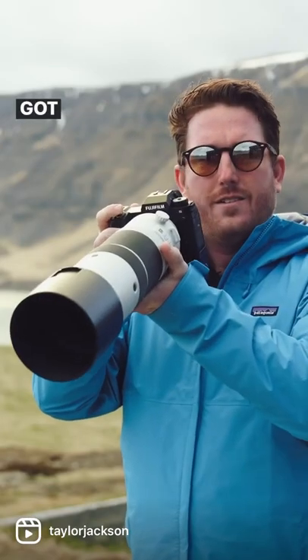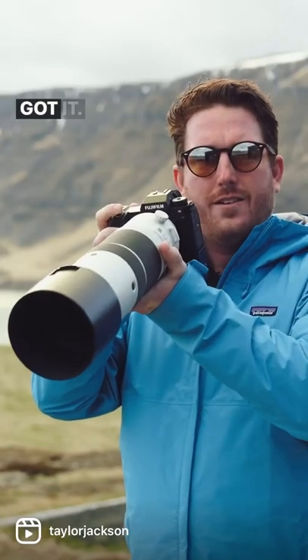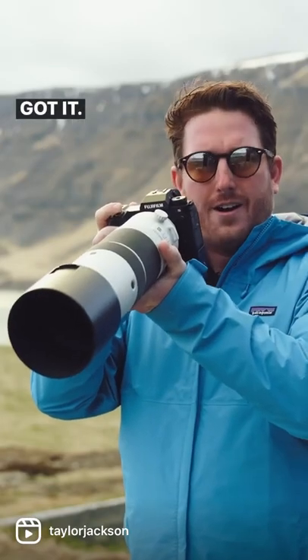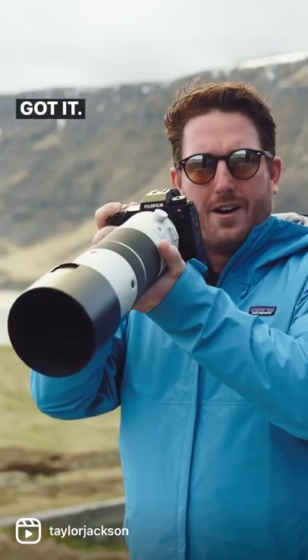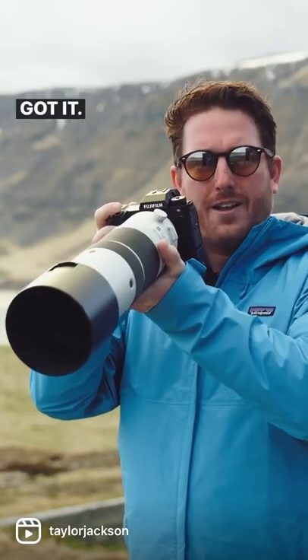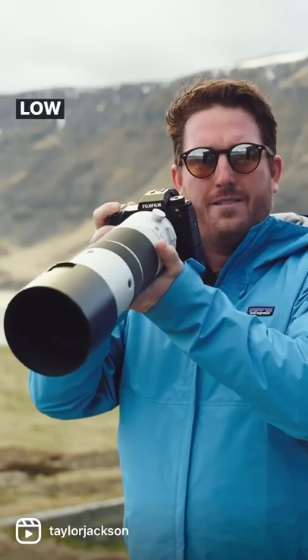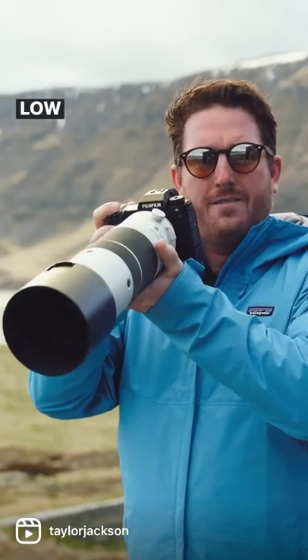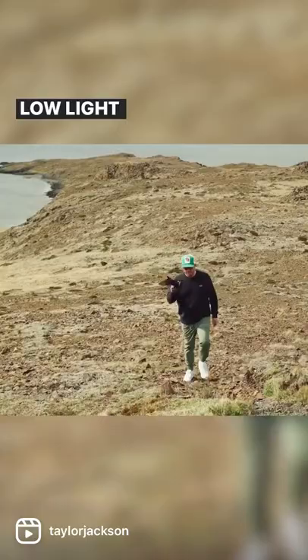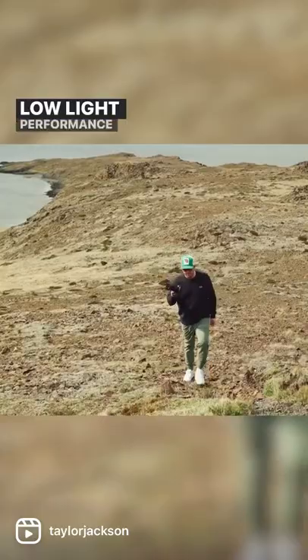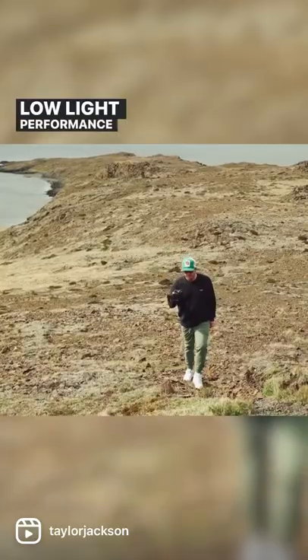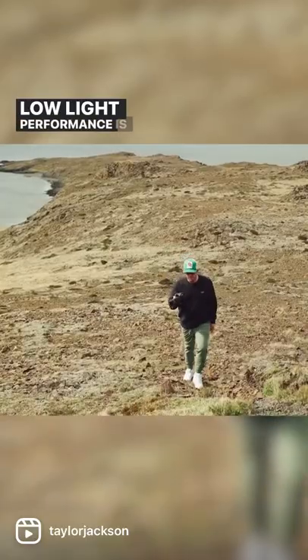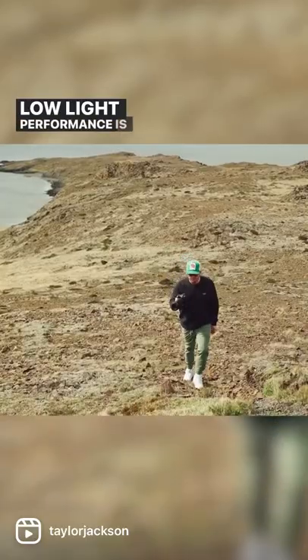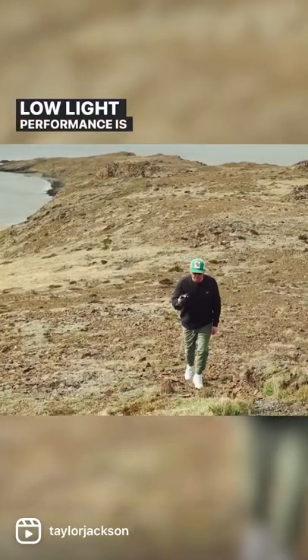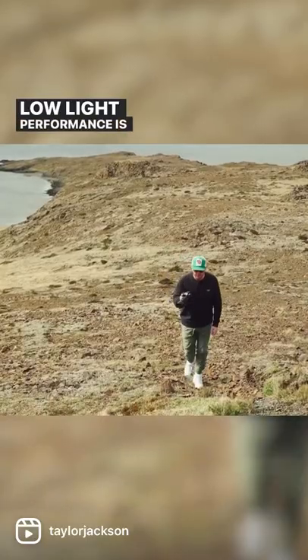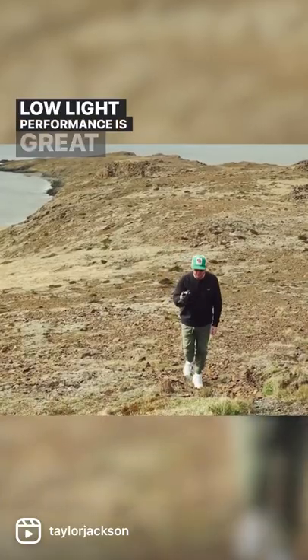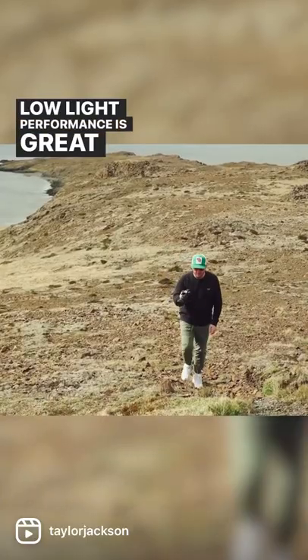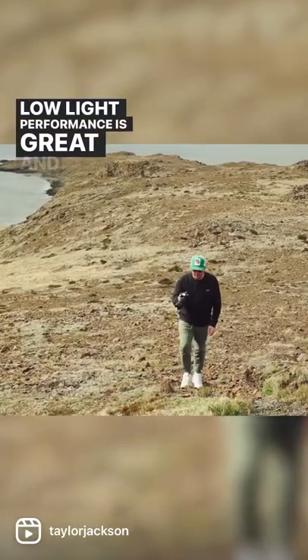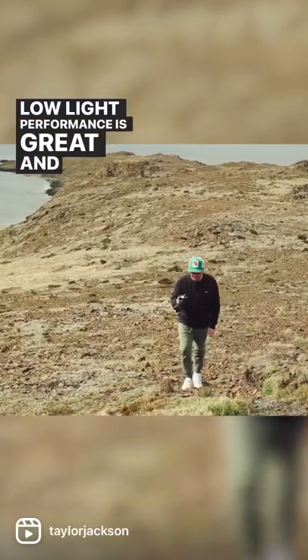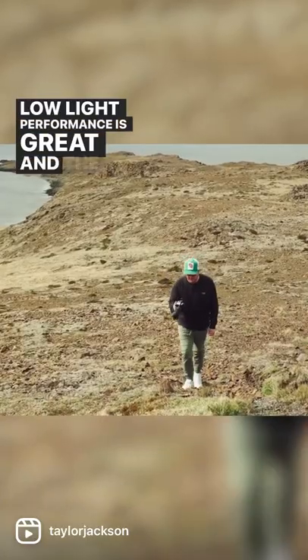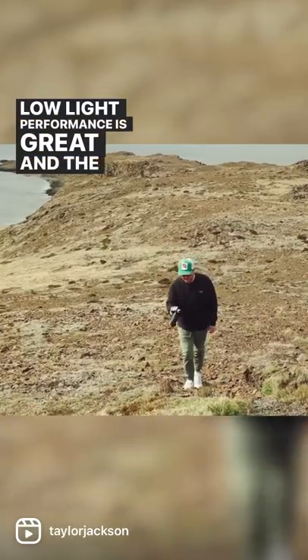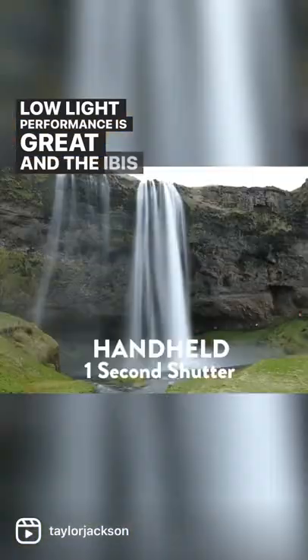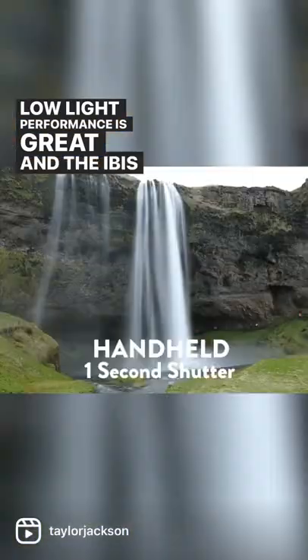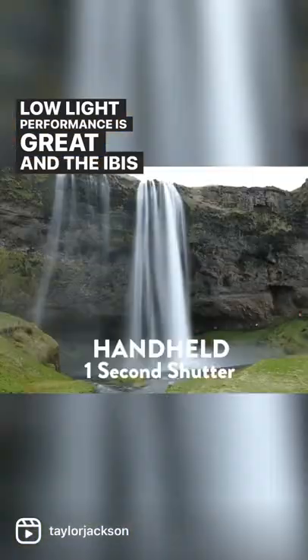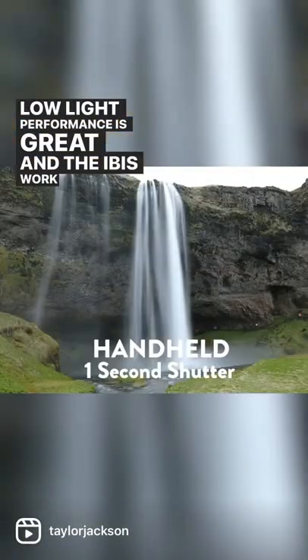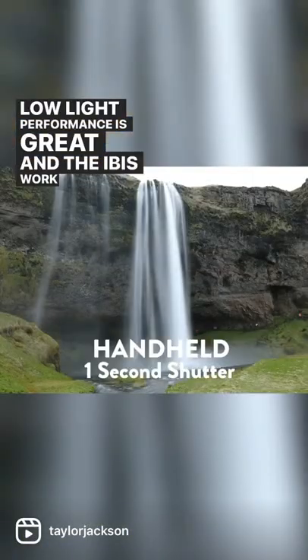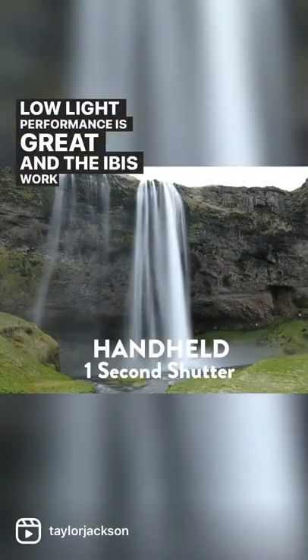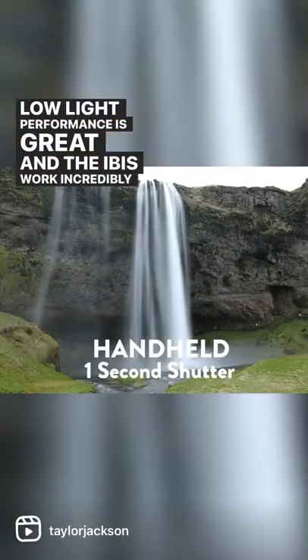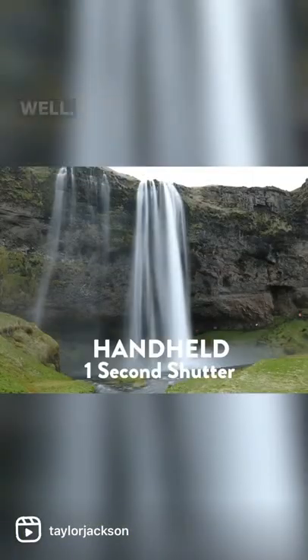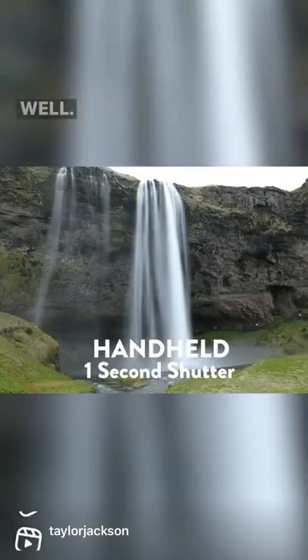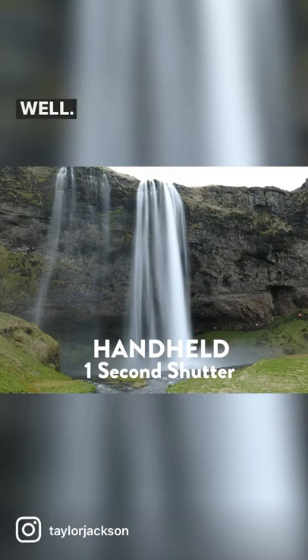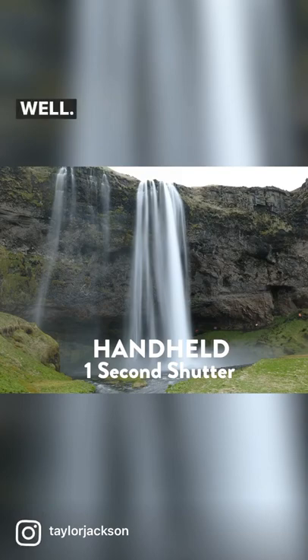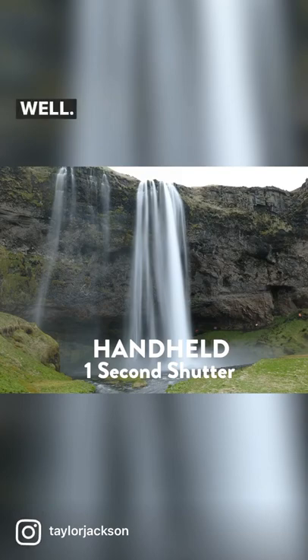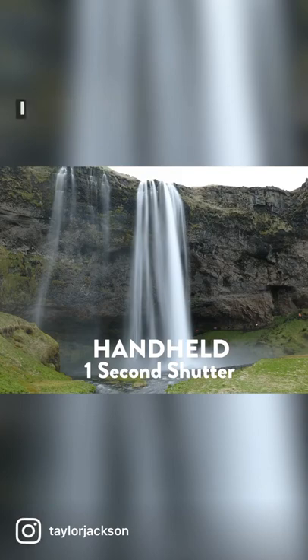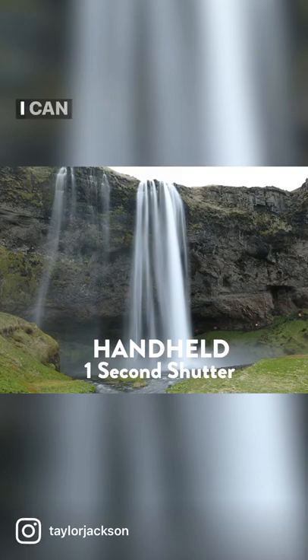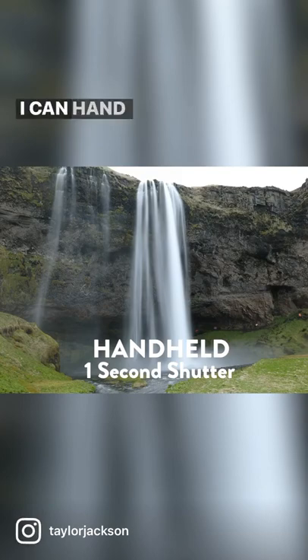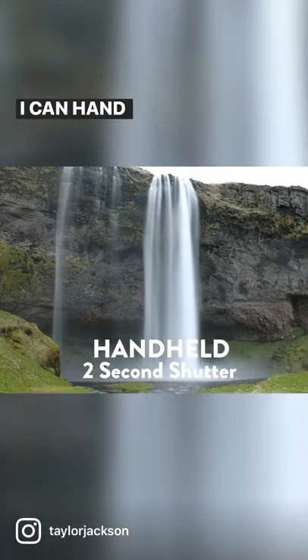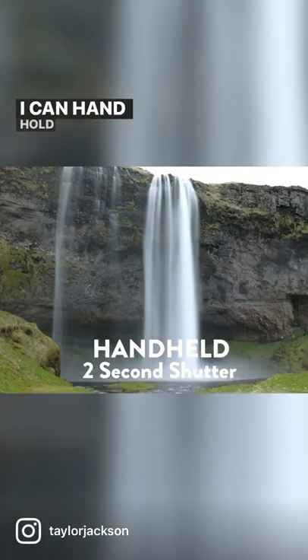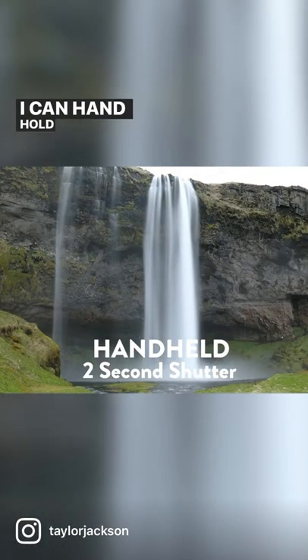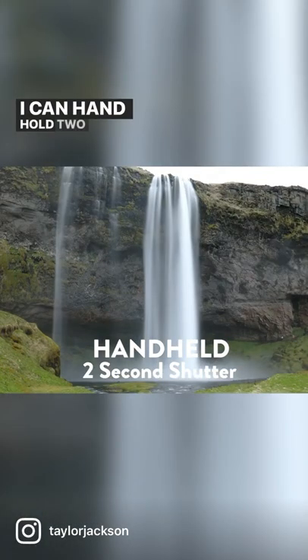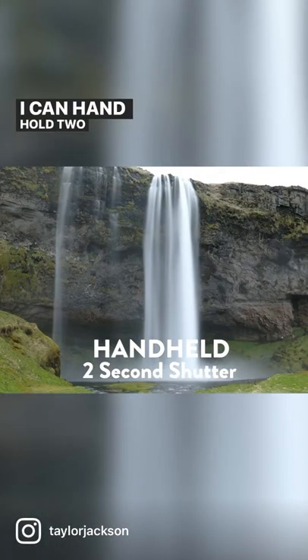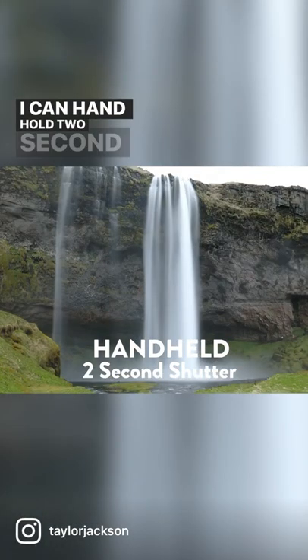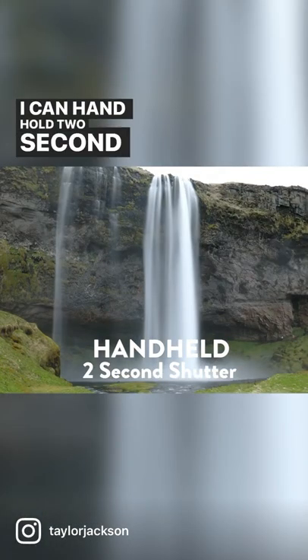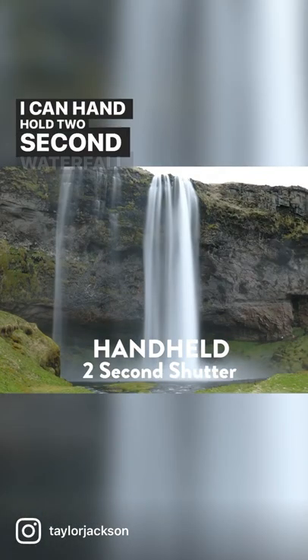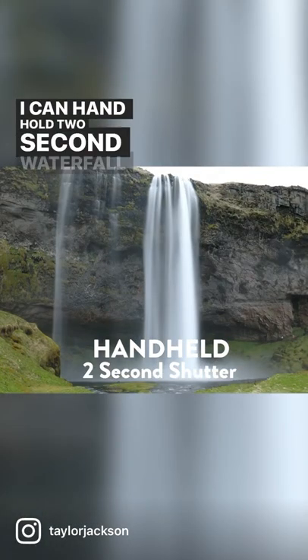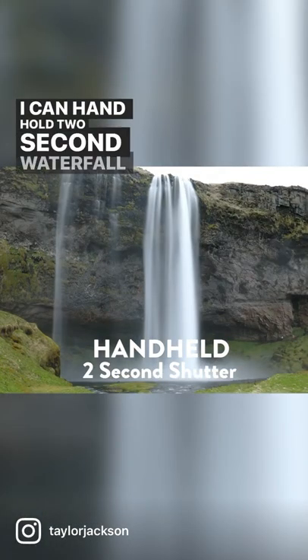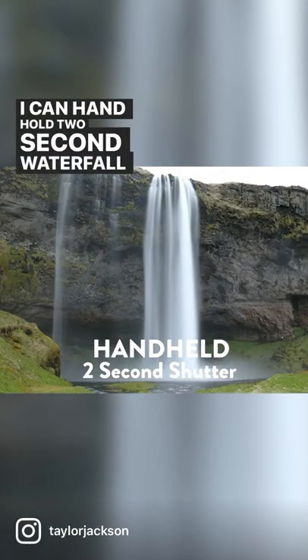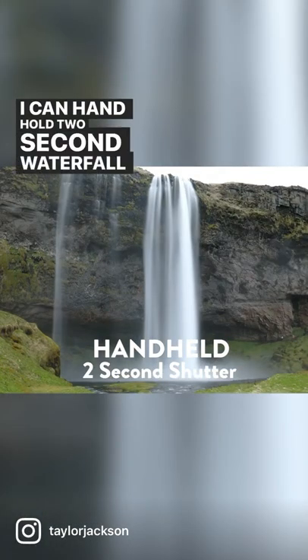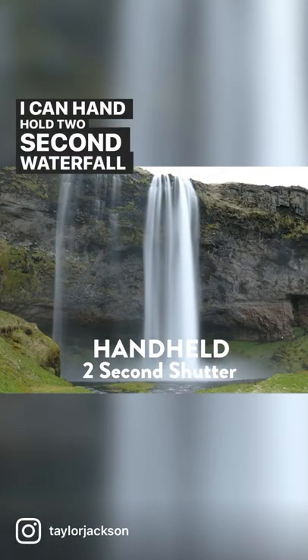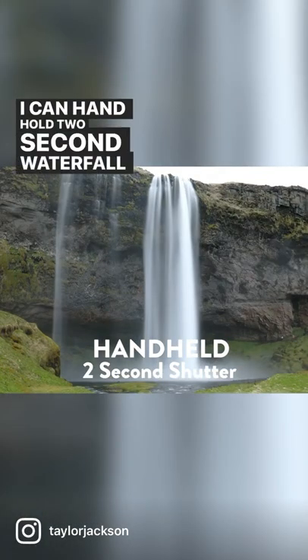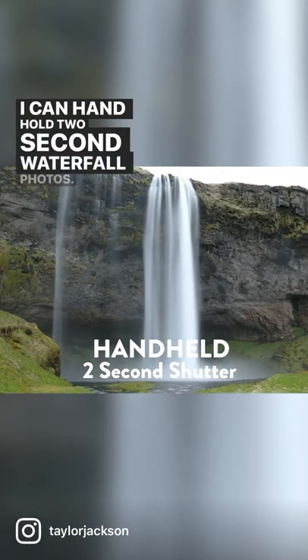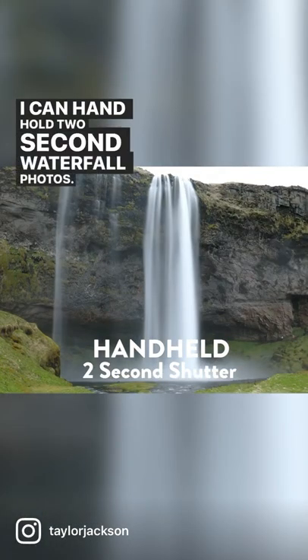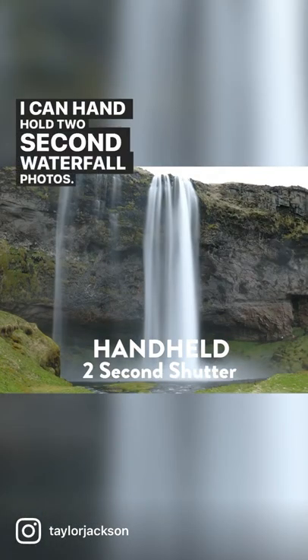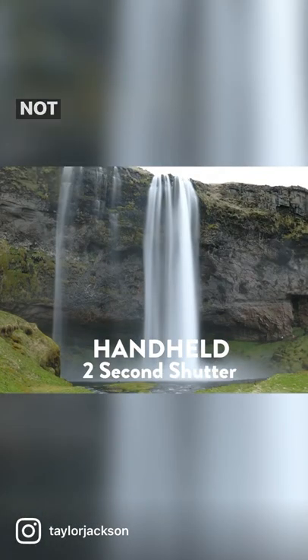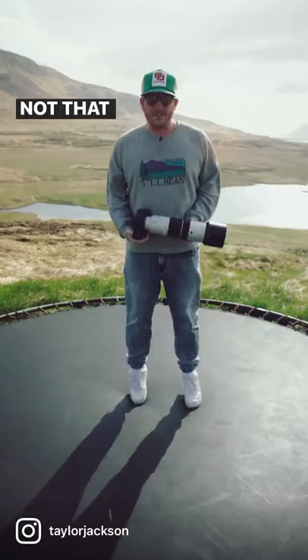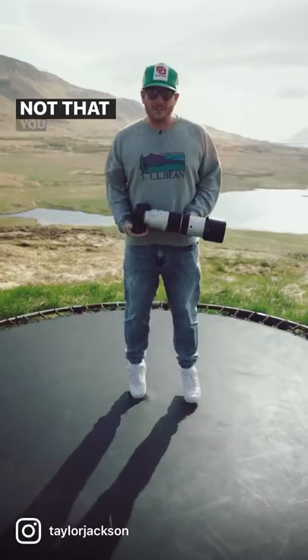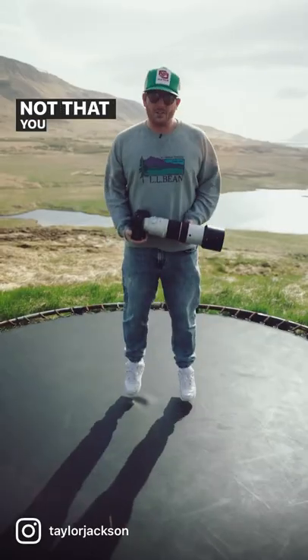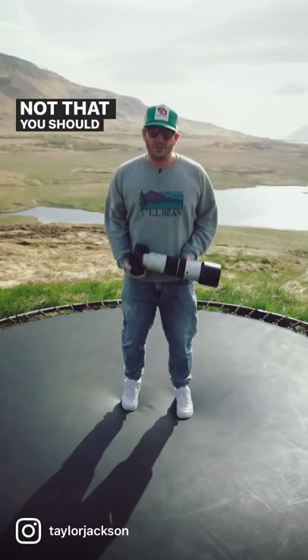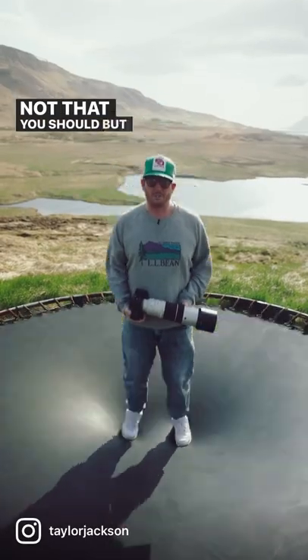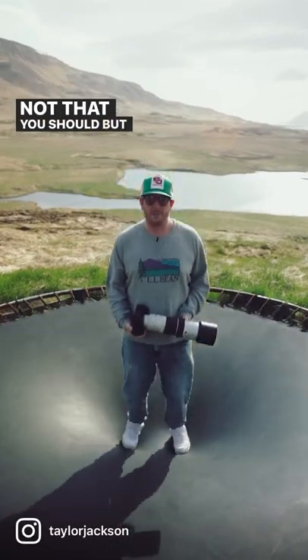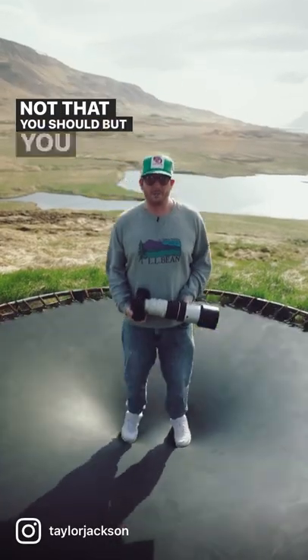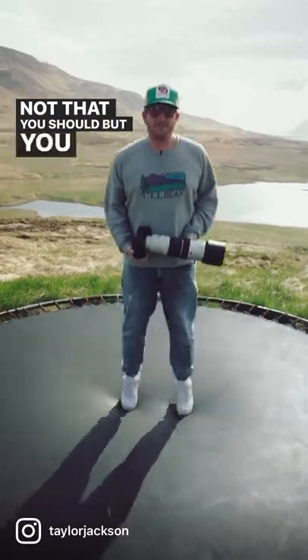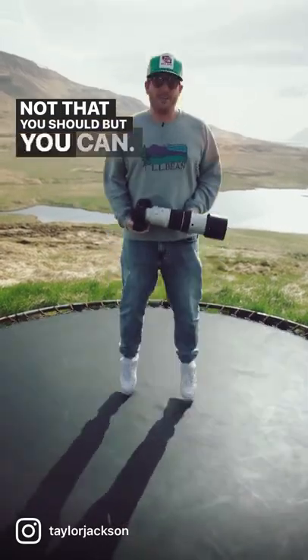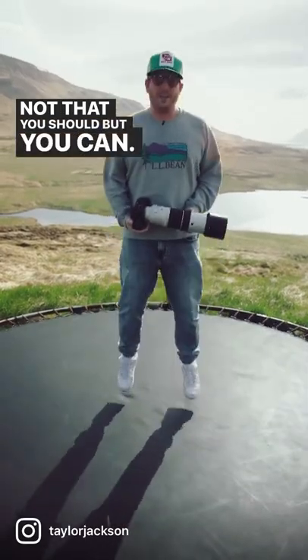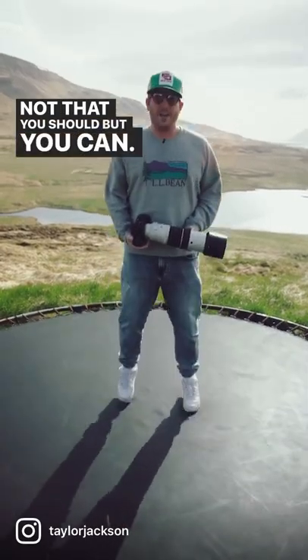Low light performance is great and the IBIS works incredibly well. I can handhold two-second waterfall photos — not that you should, but you can.